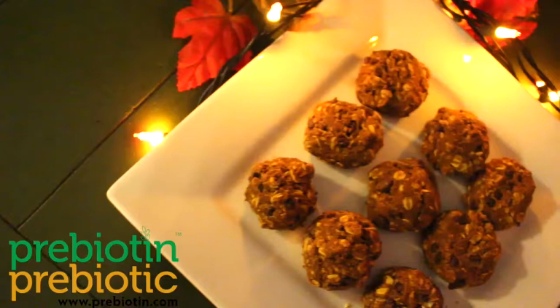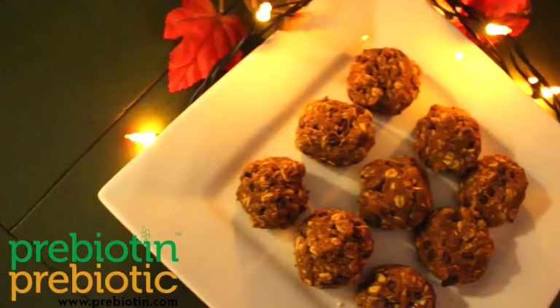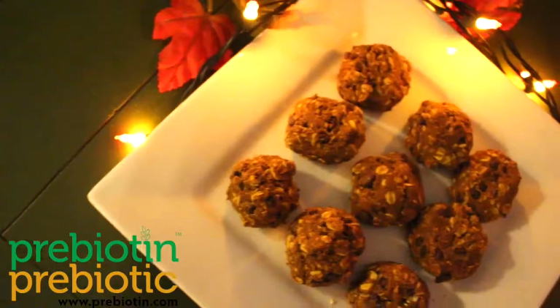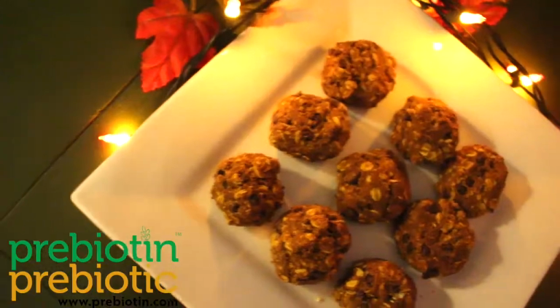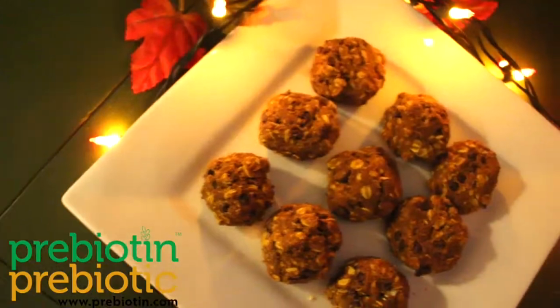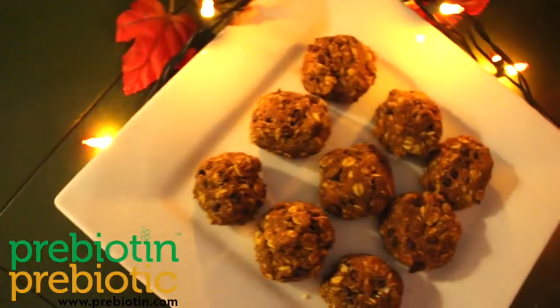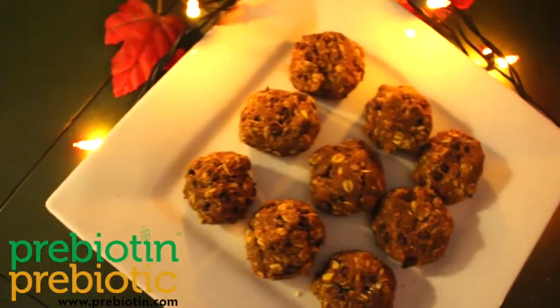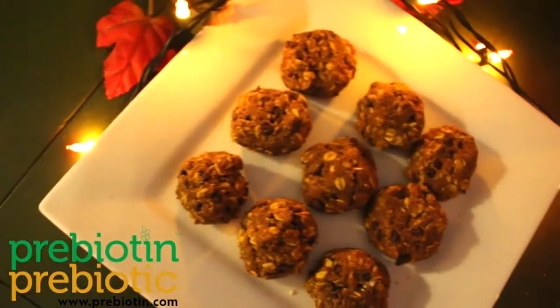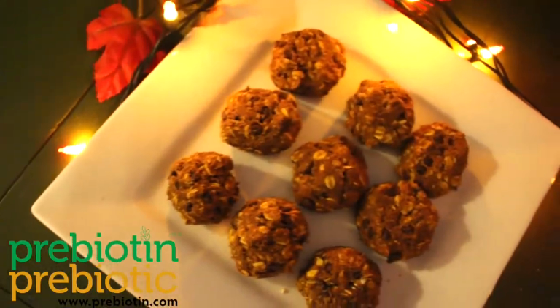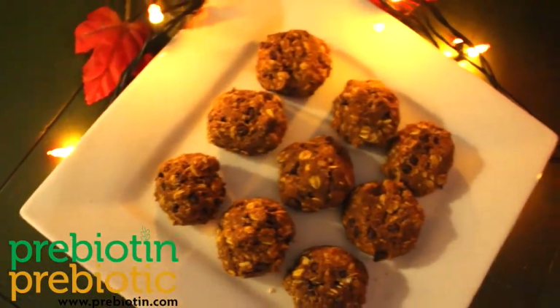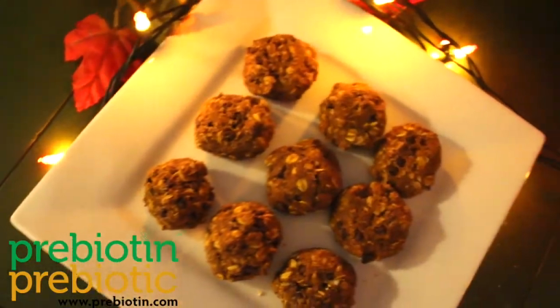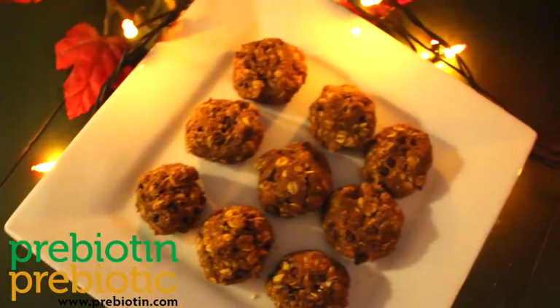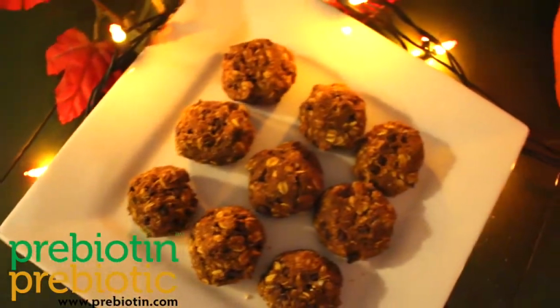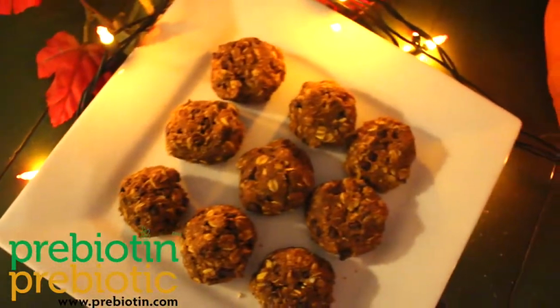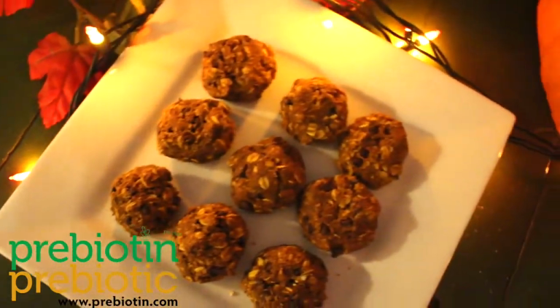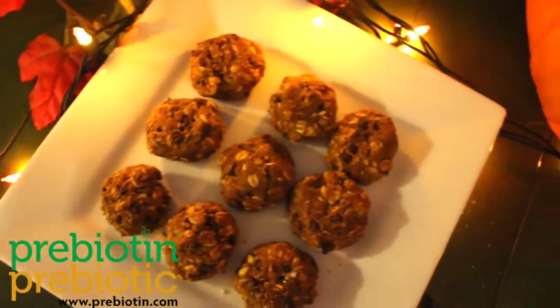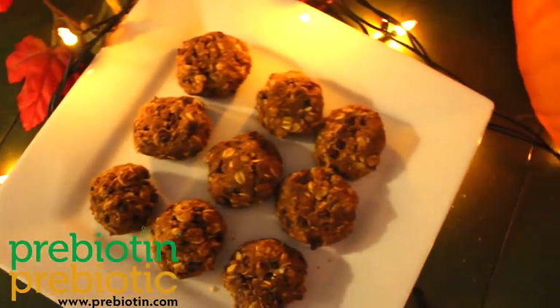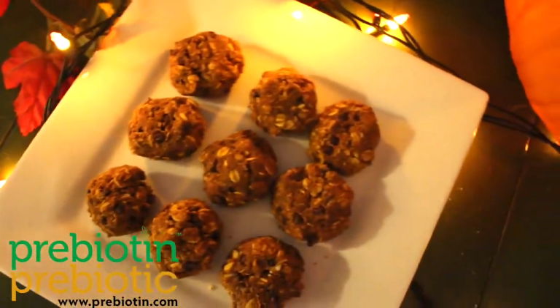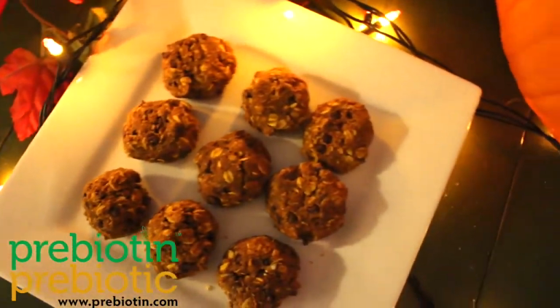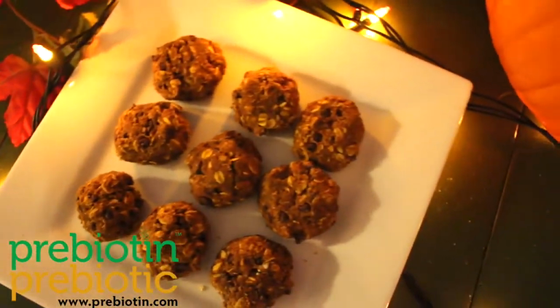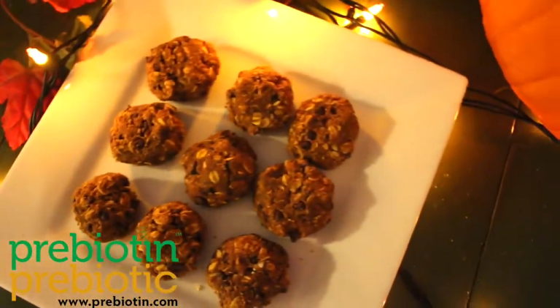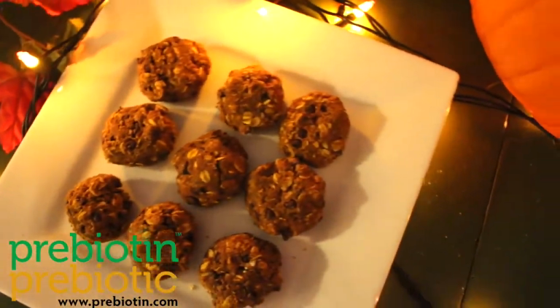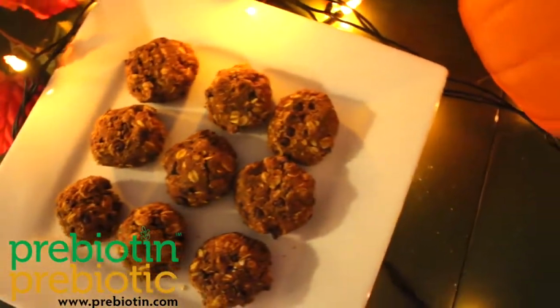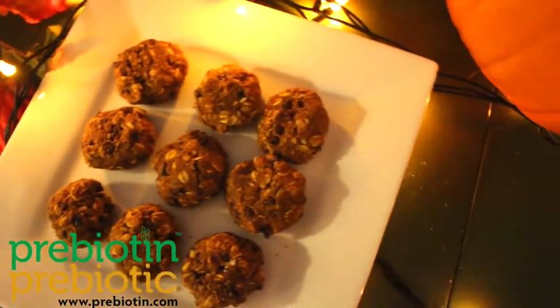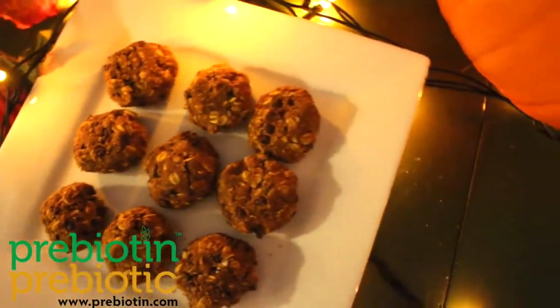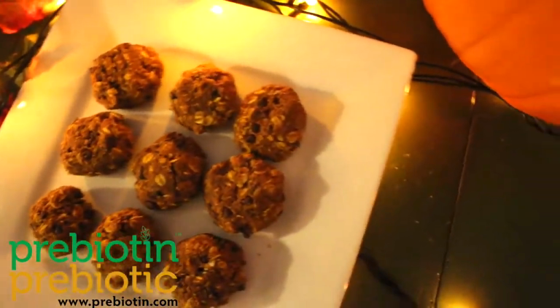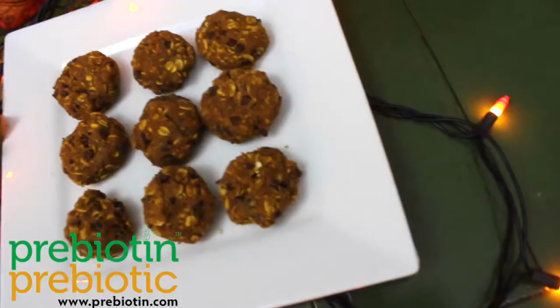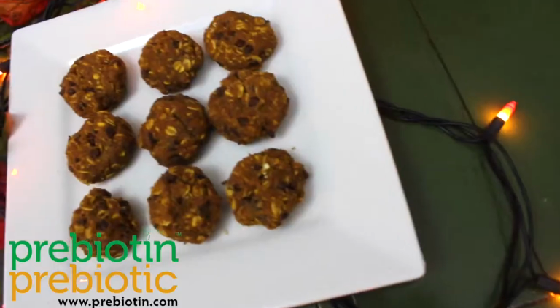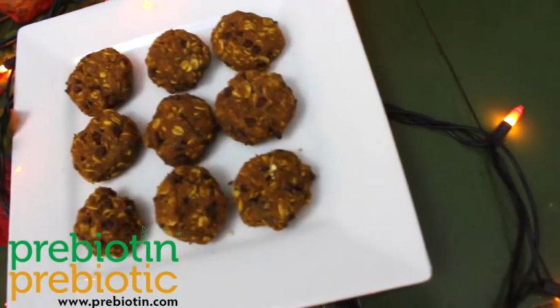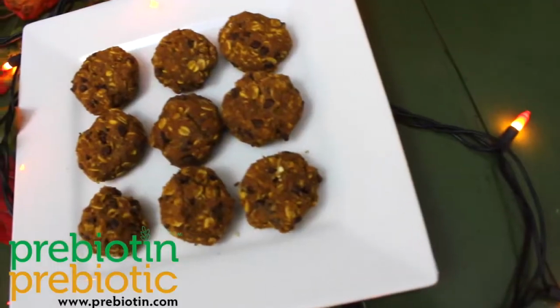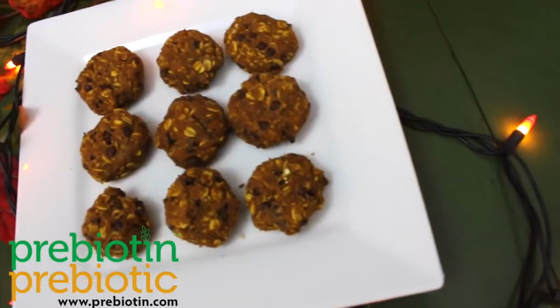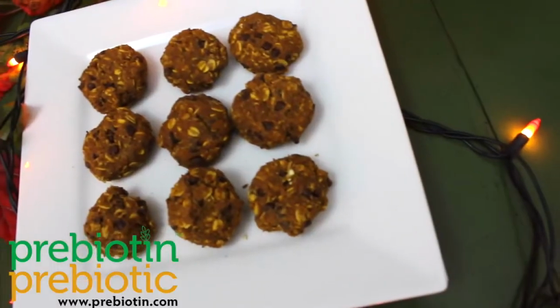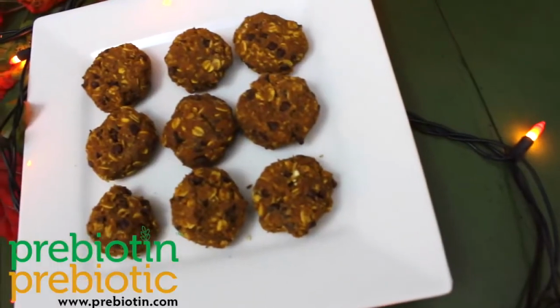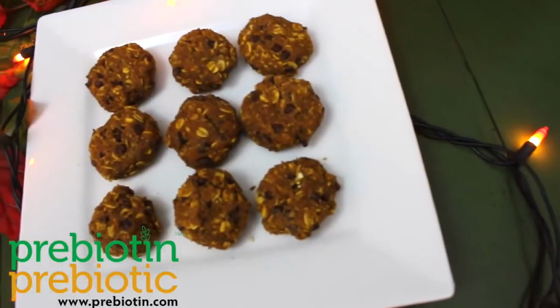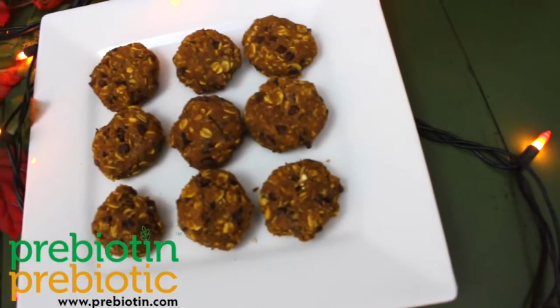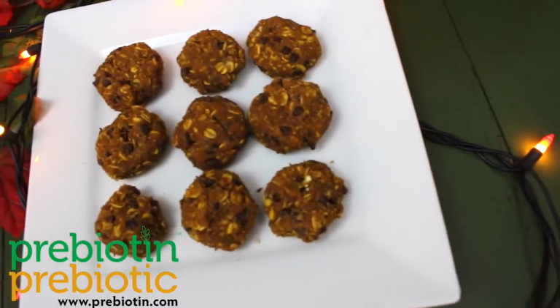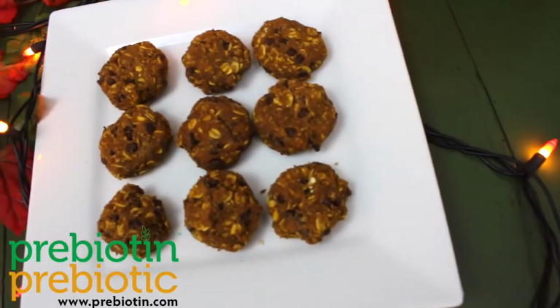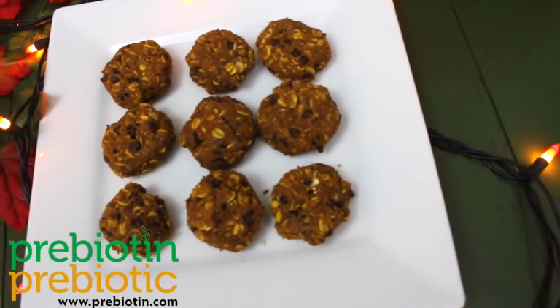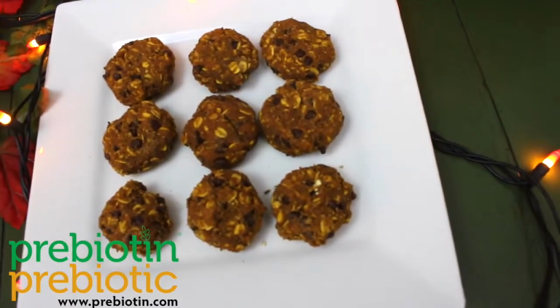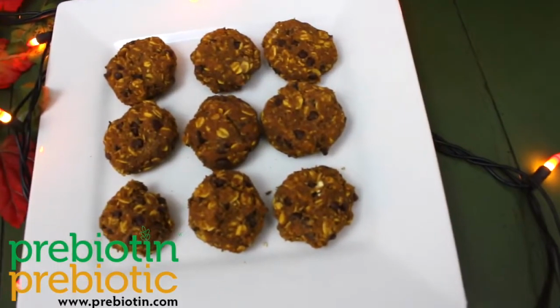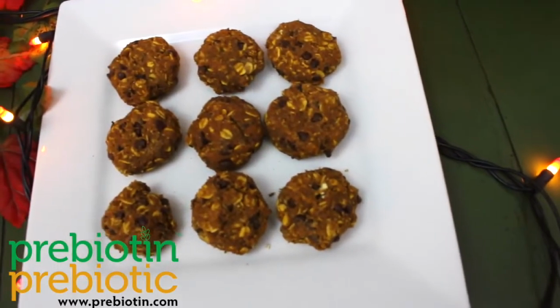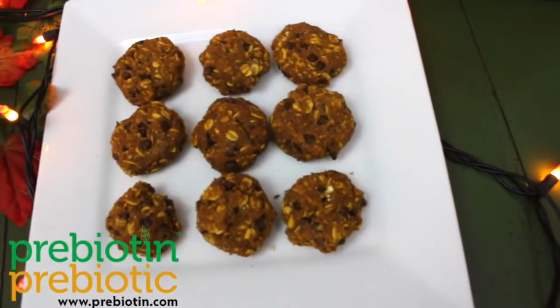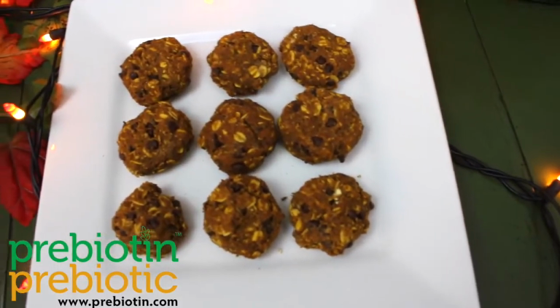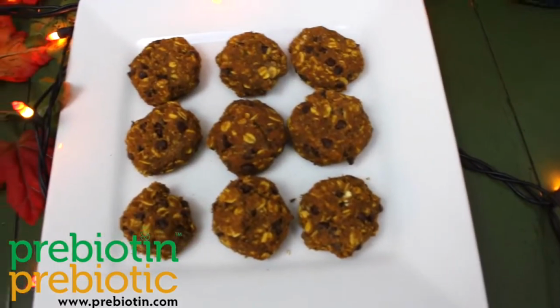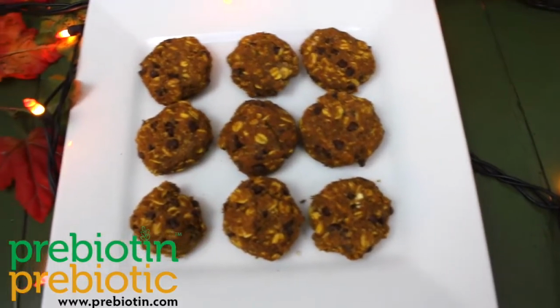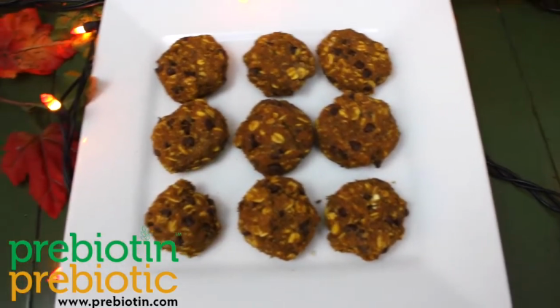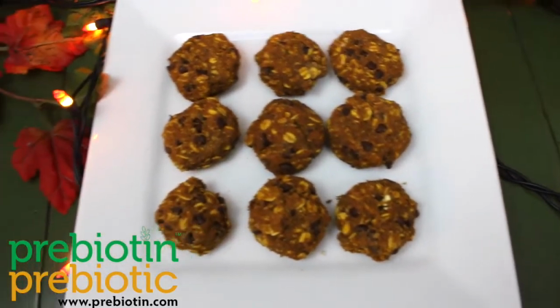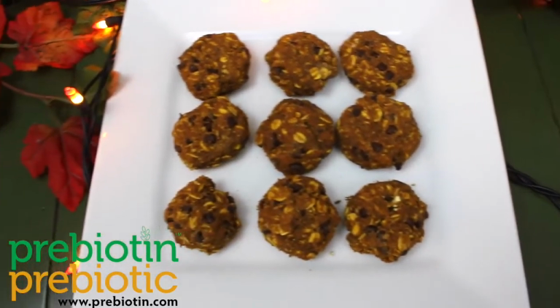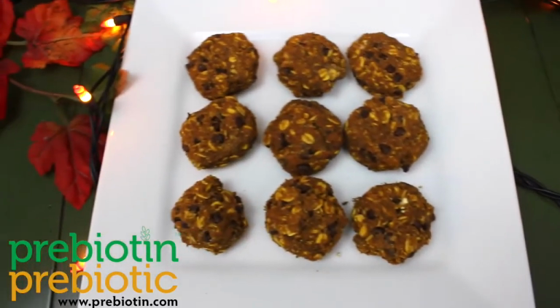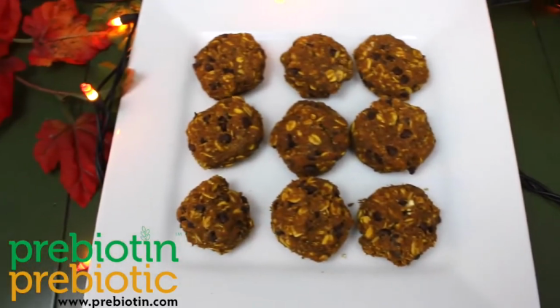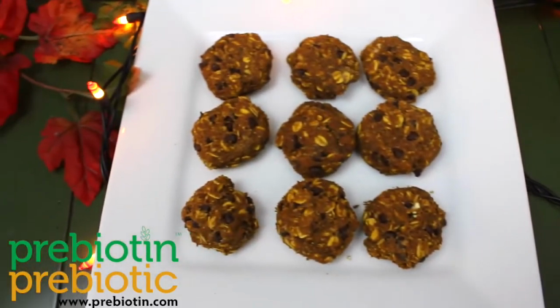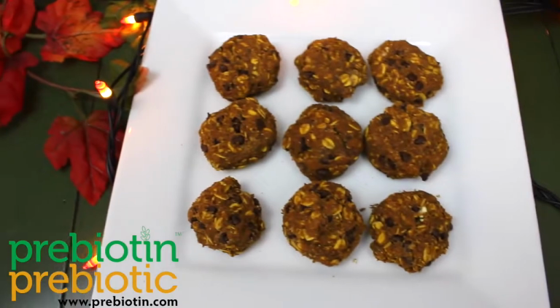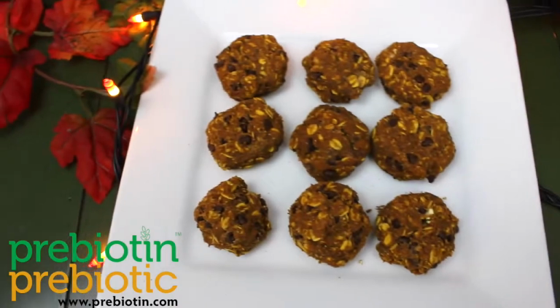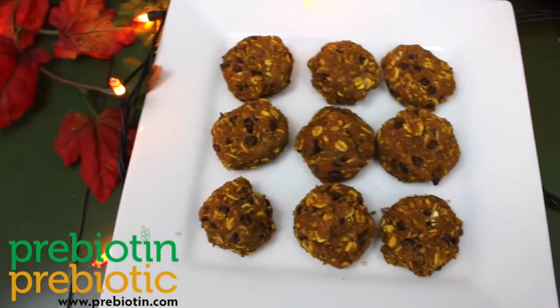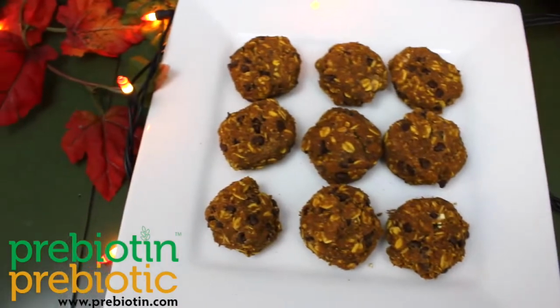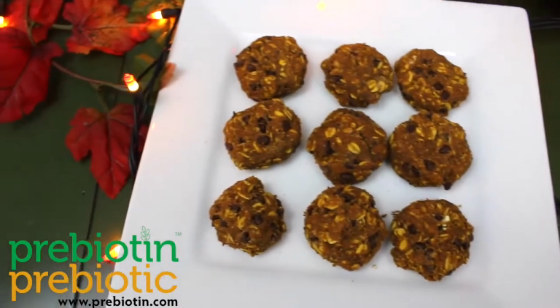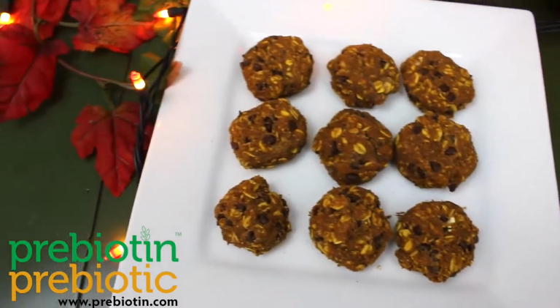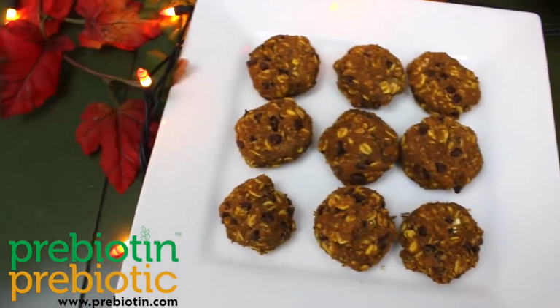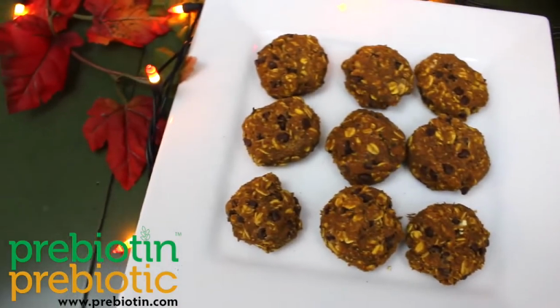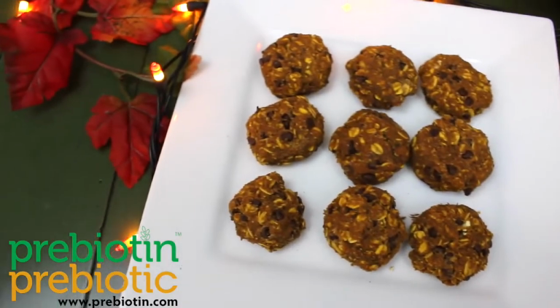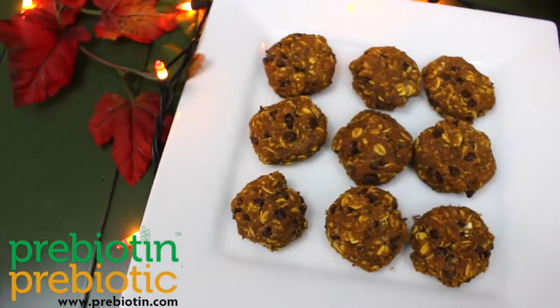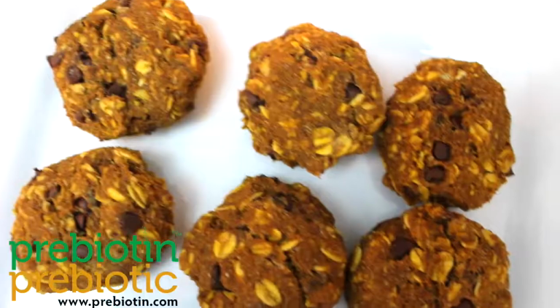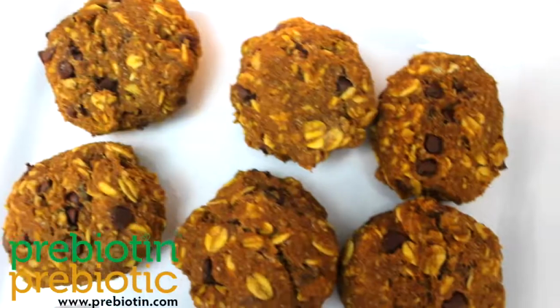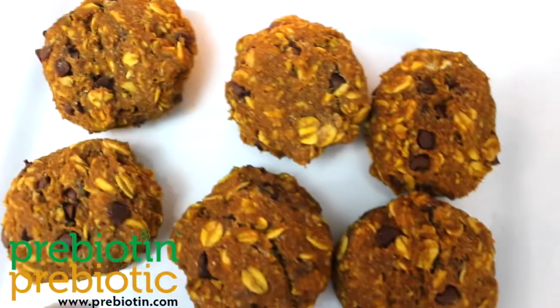This is Annie with another Microbiom Minute, and today I will be showing you an easy and festive dessert recipe: Pumpkin Oatmeal Cookies.